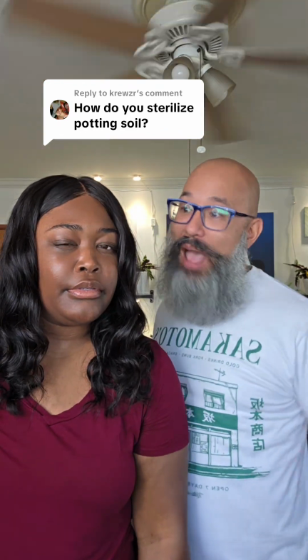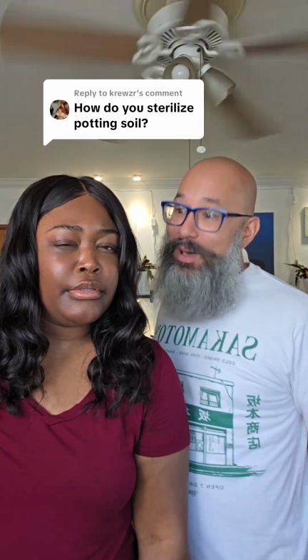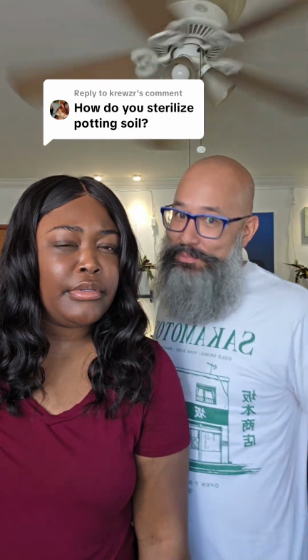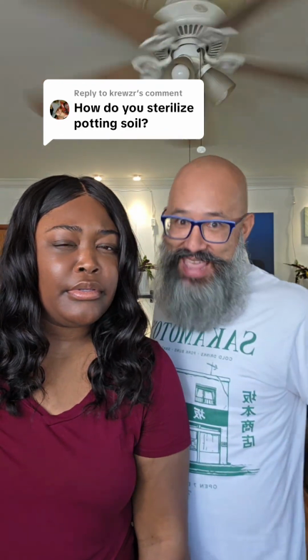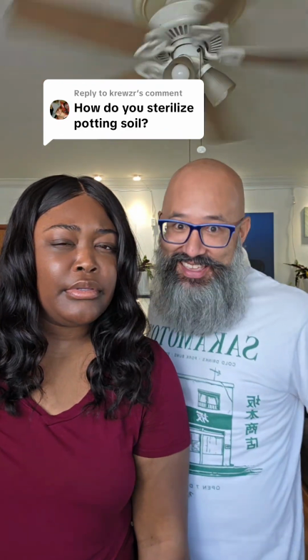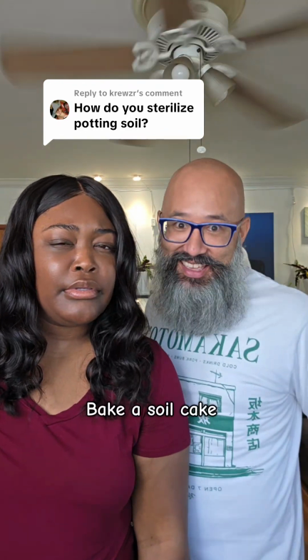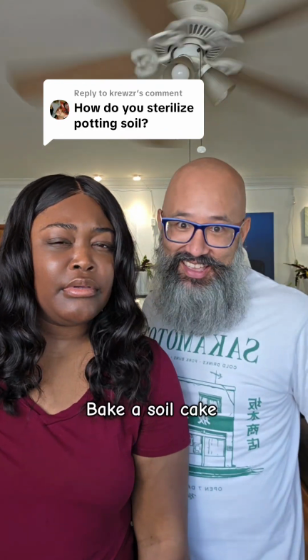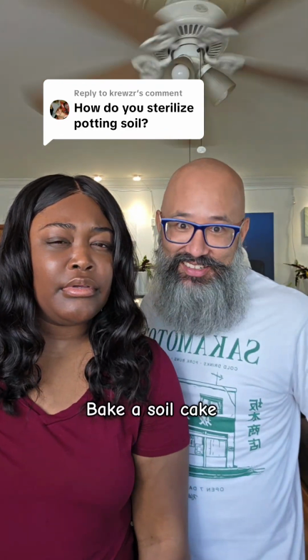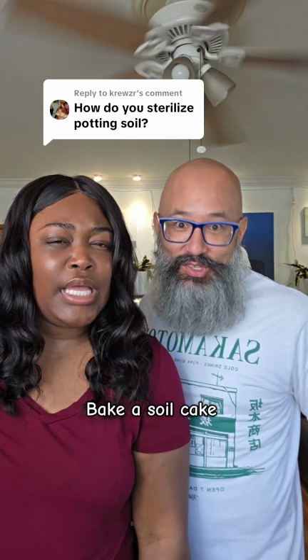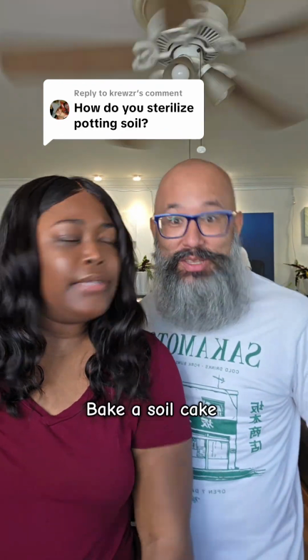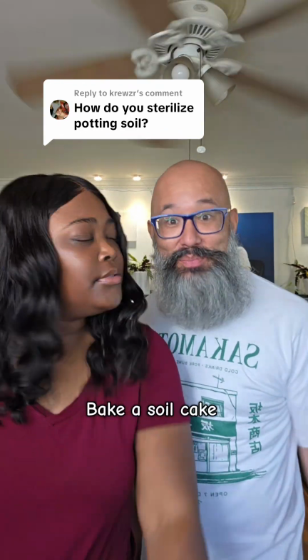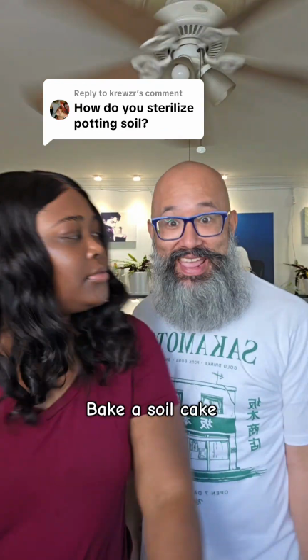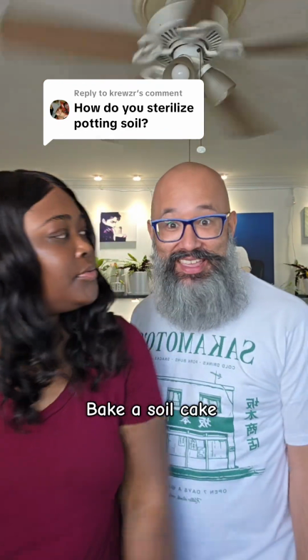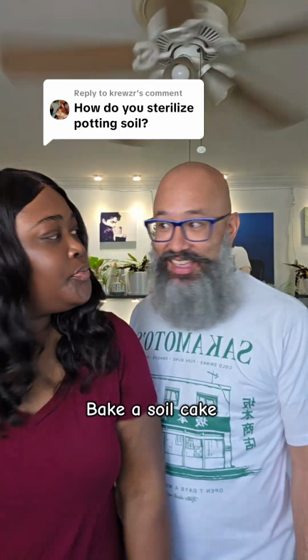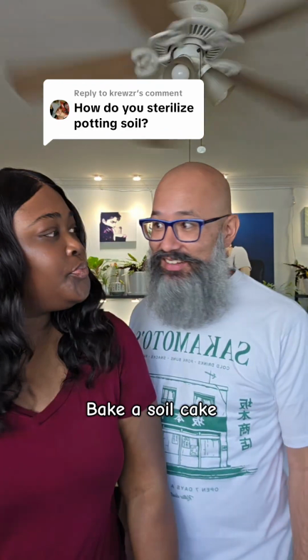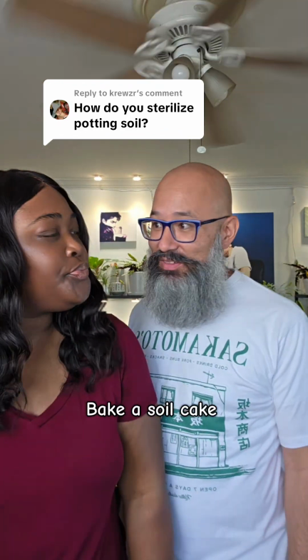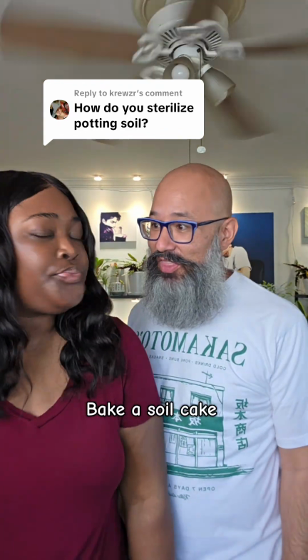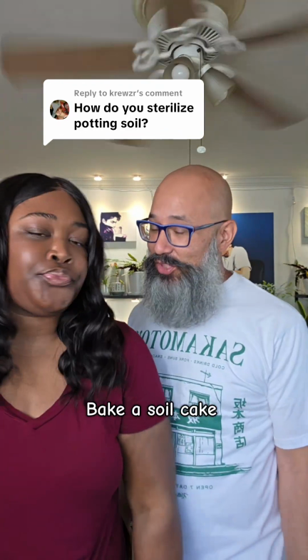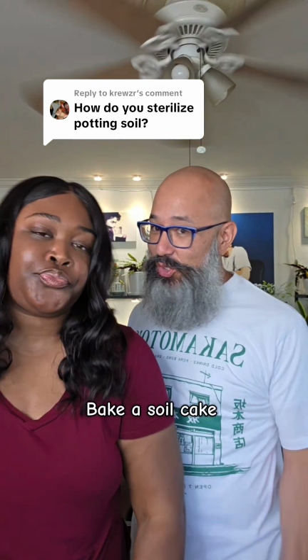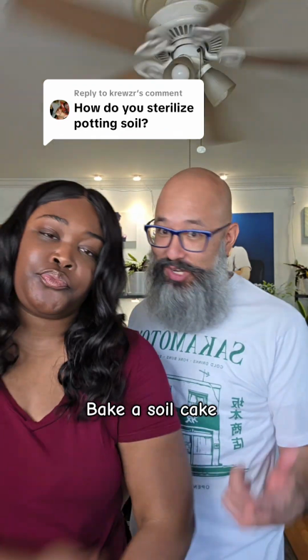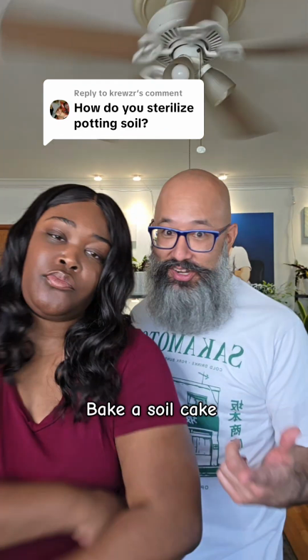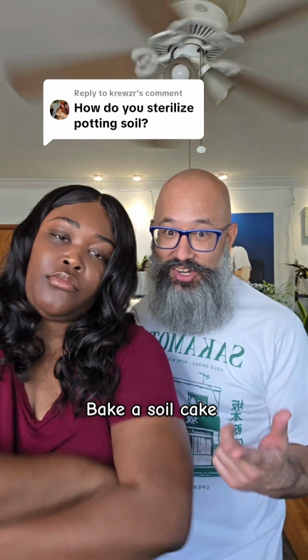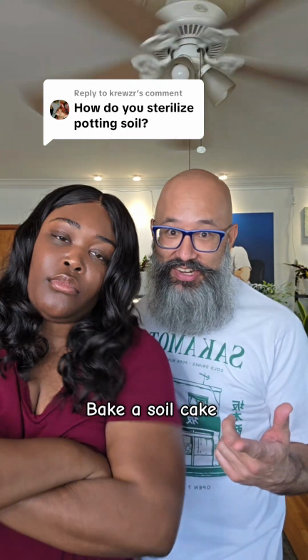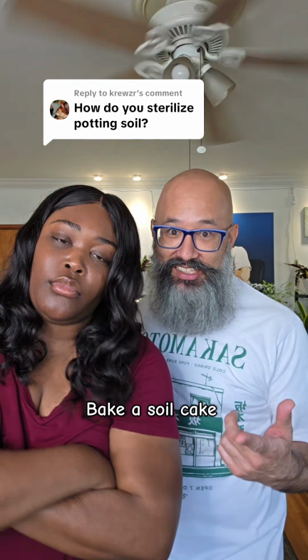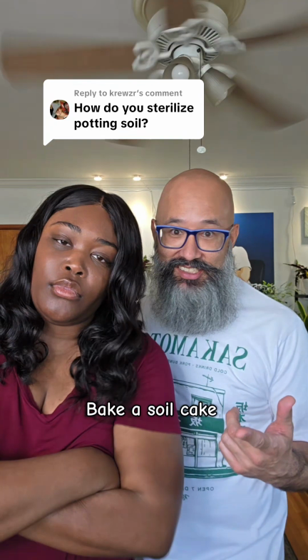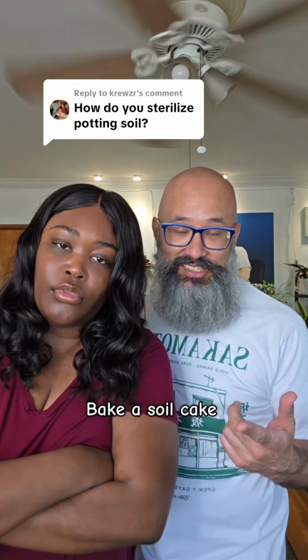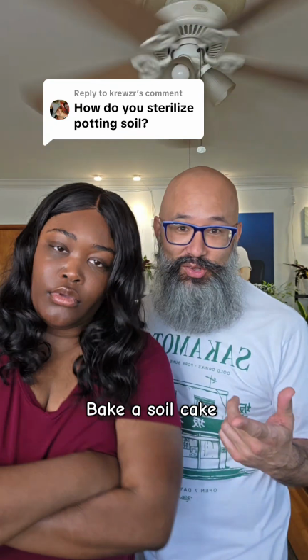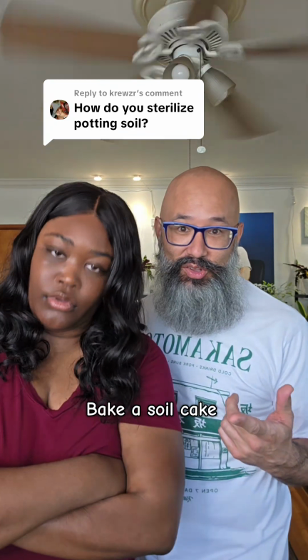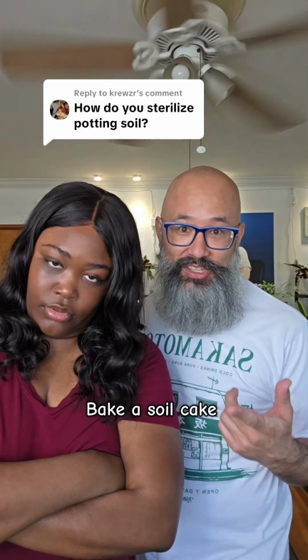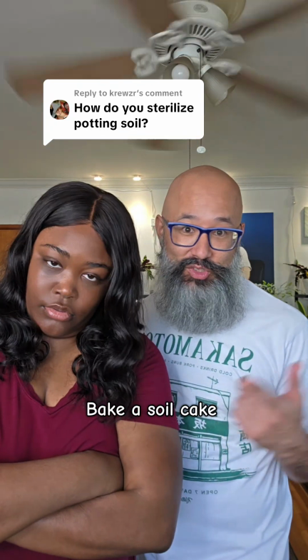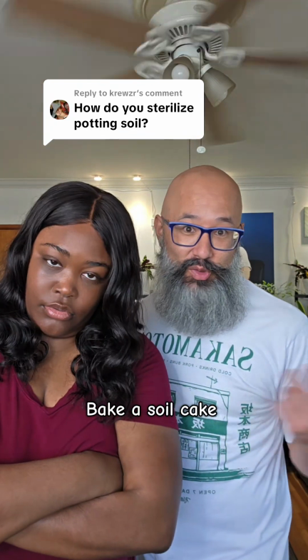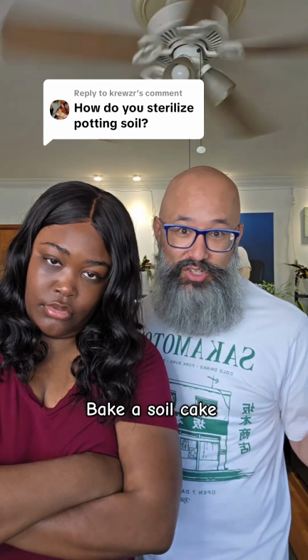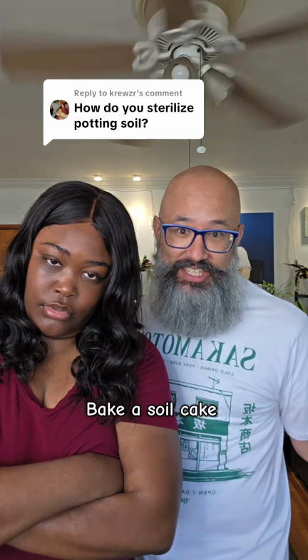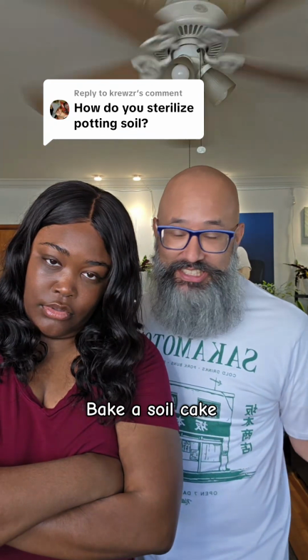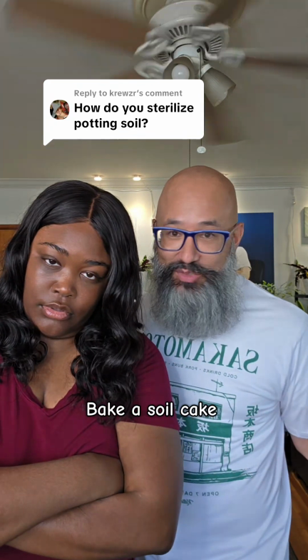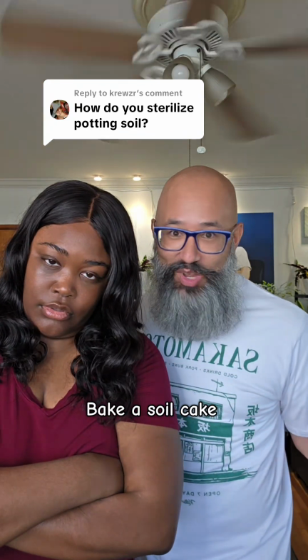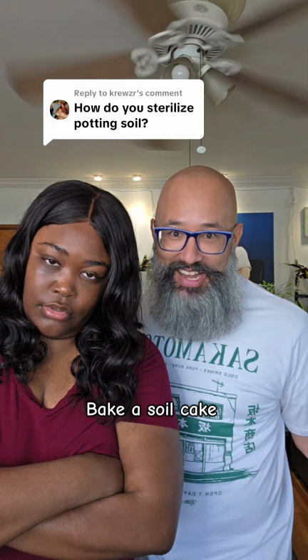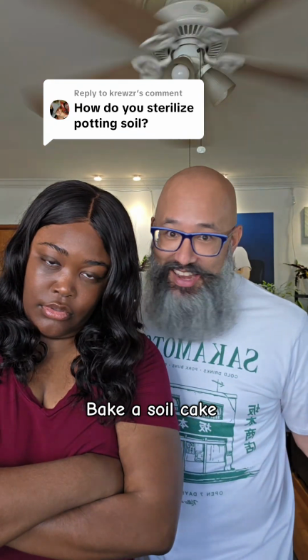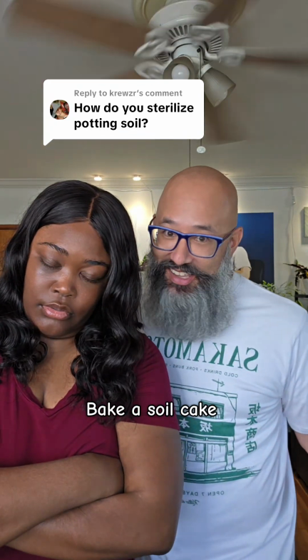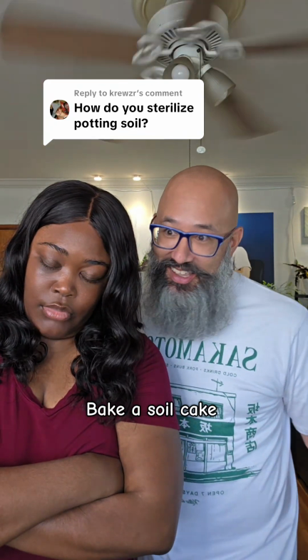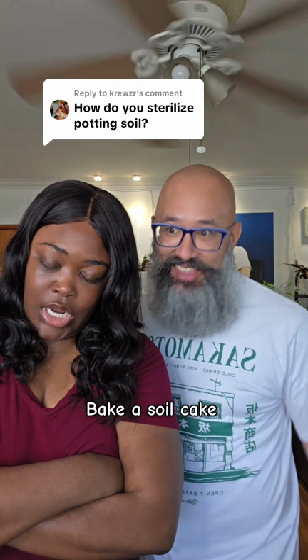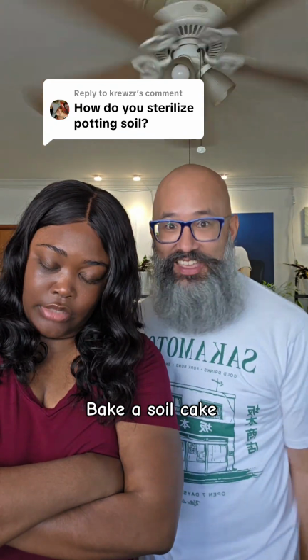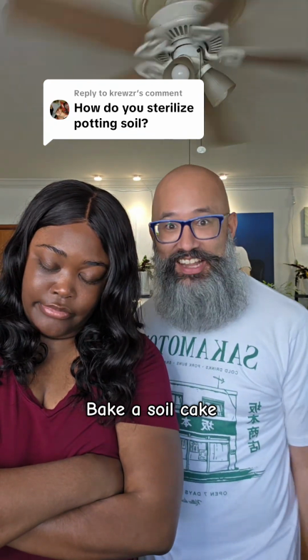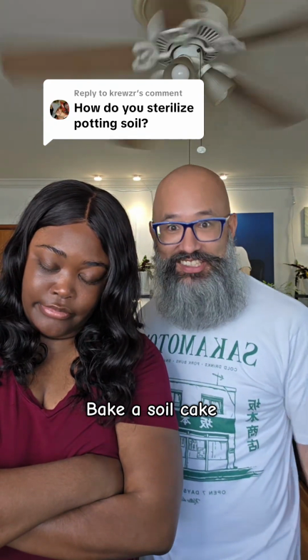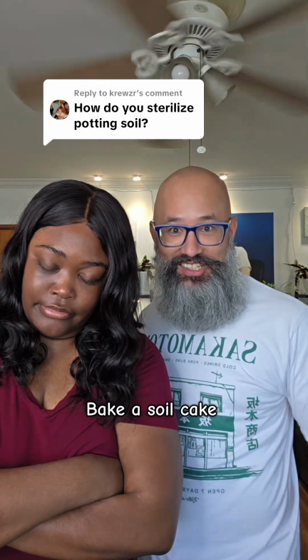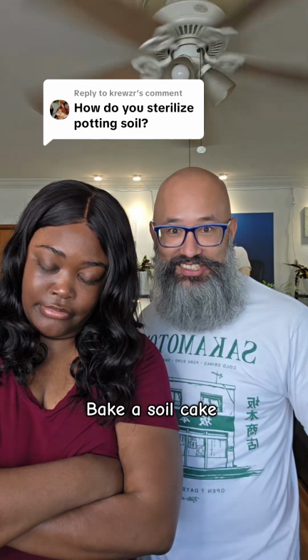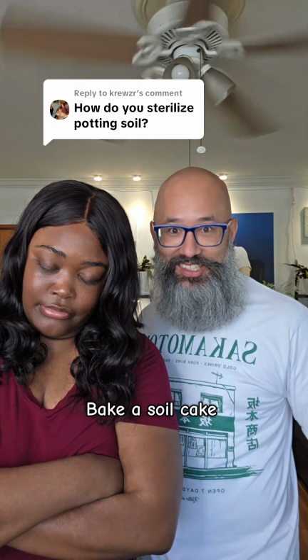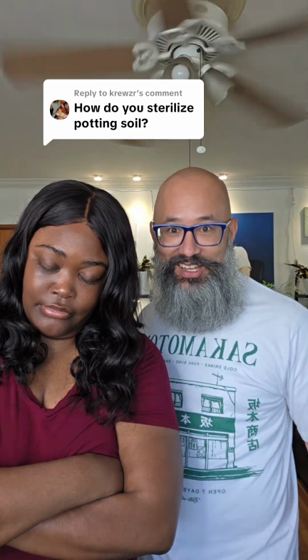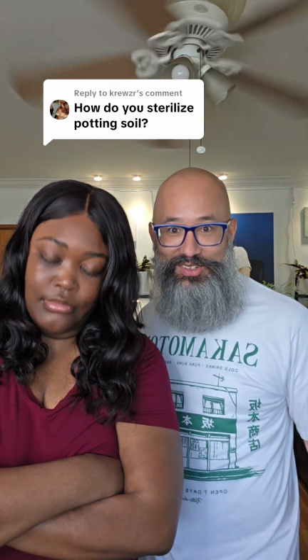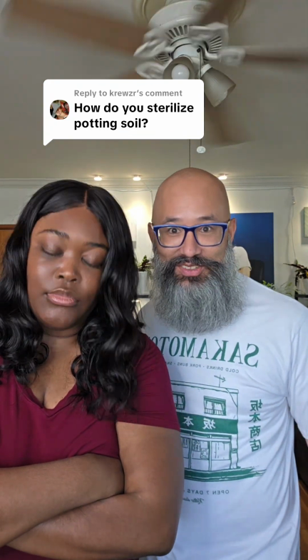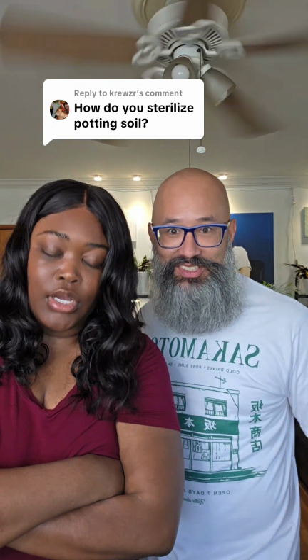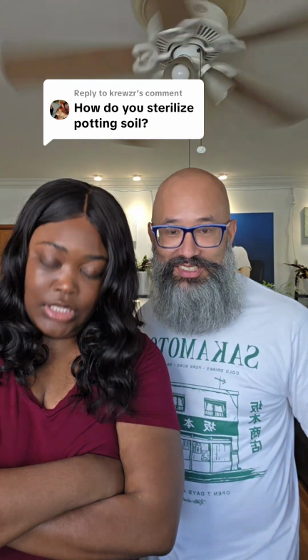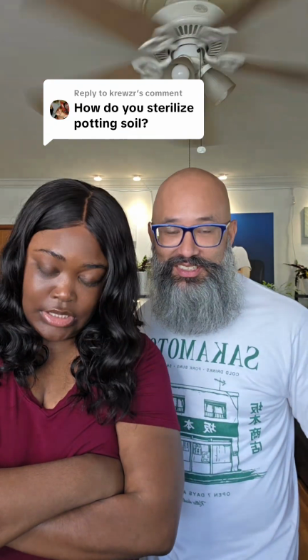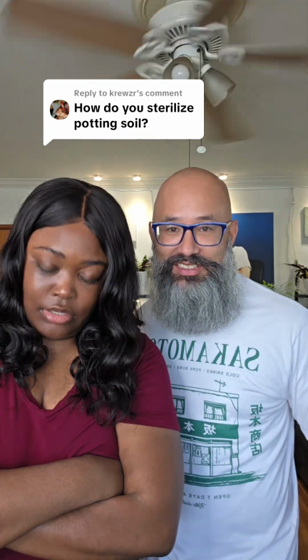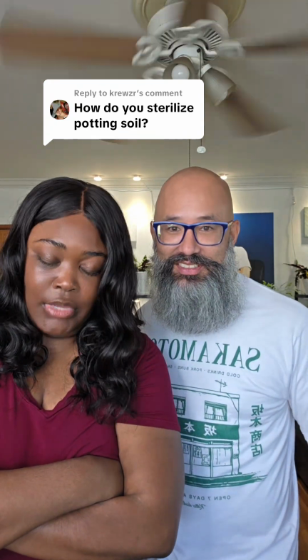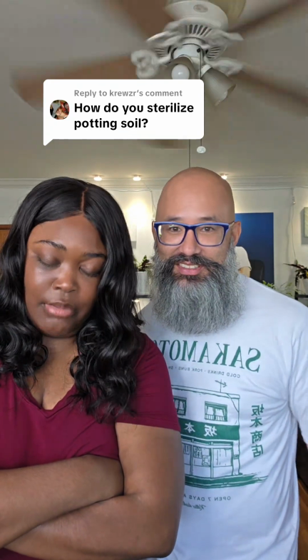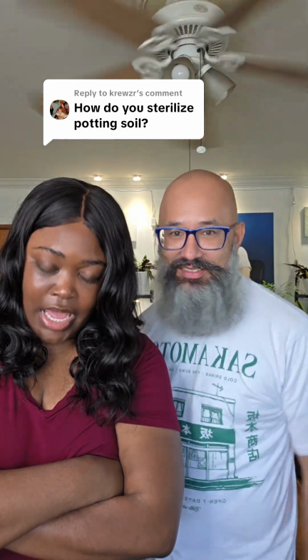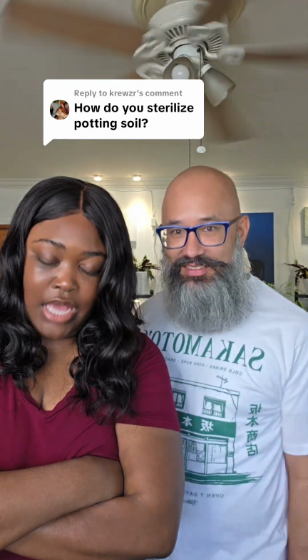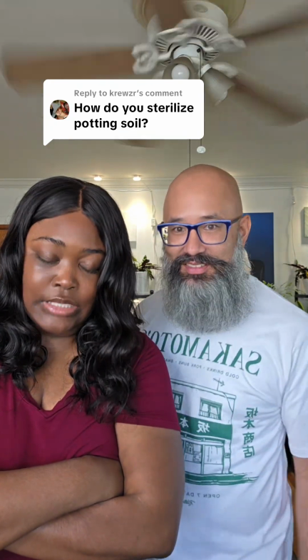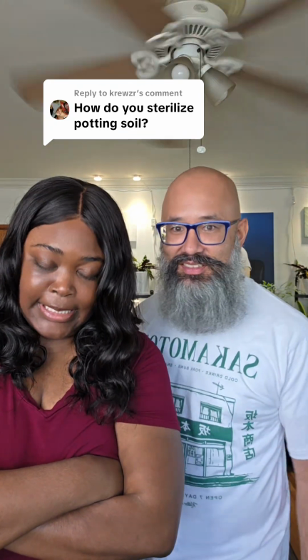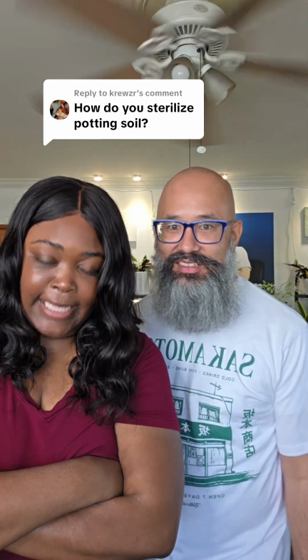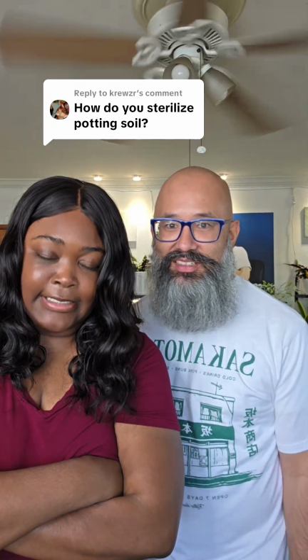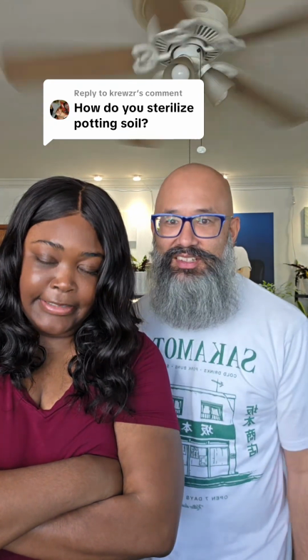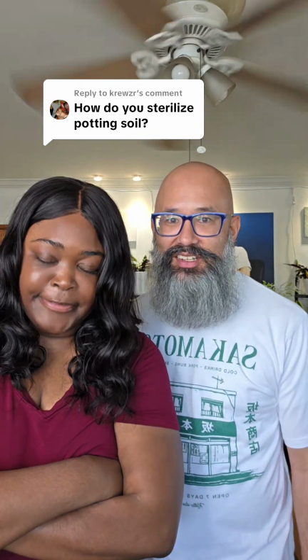How about baking it? You can bake it at 200 degrees until the soil reaches 180, and then it's good to go. That's gonna make my house stink, too.